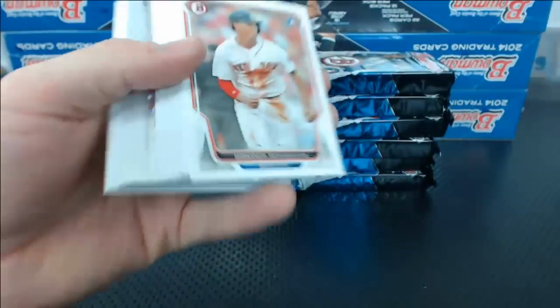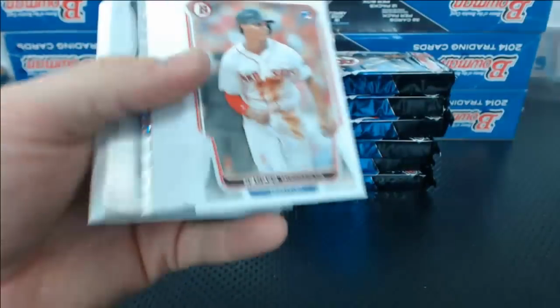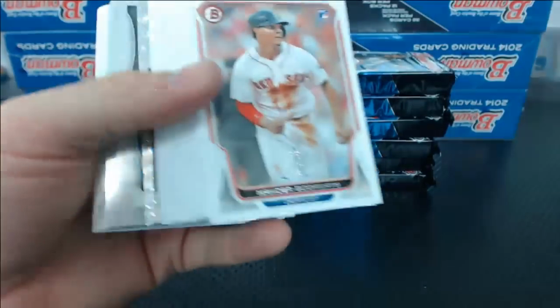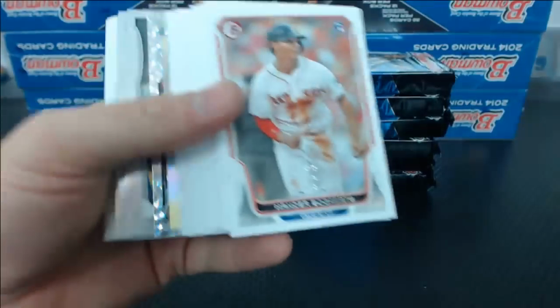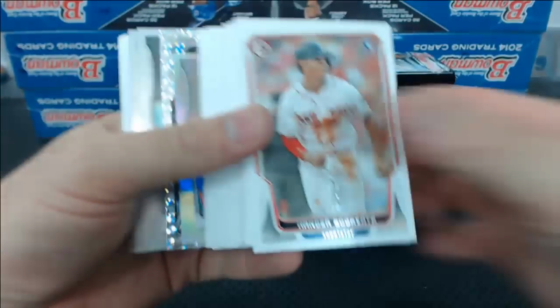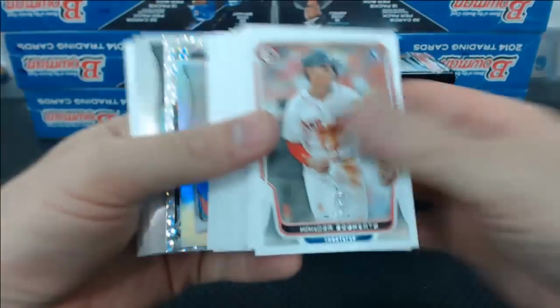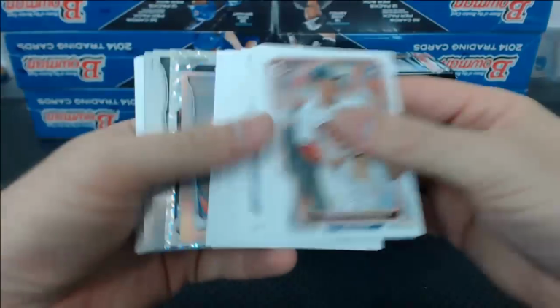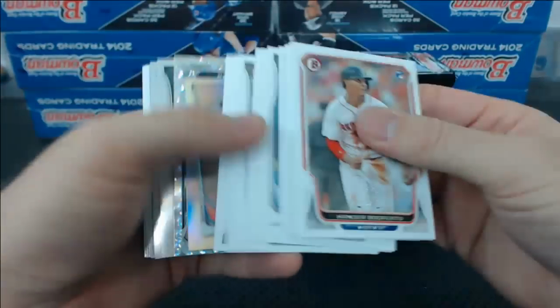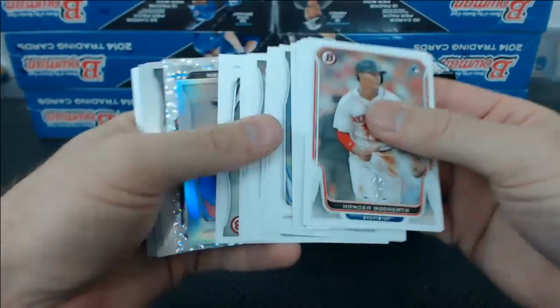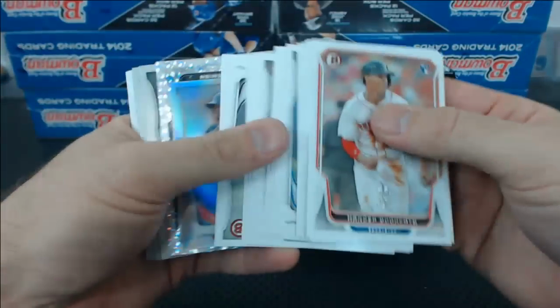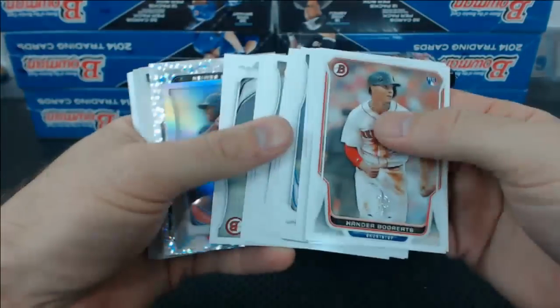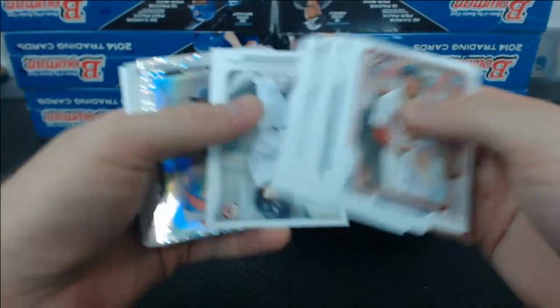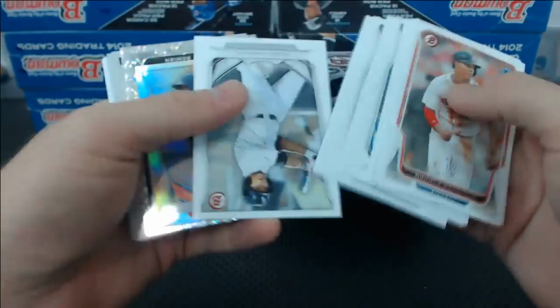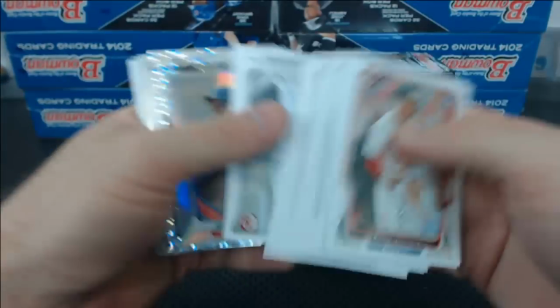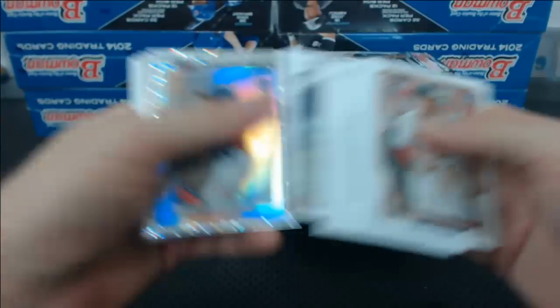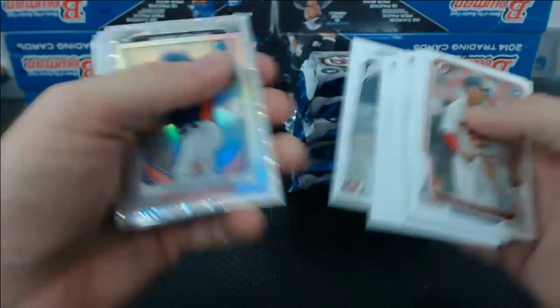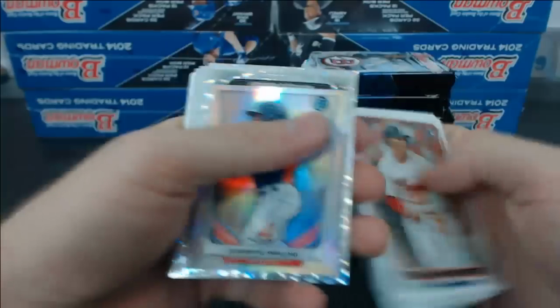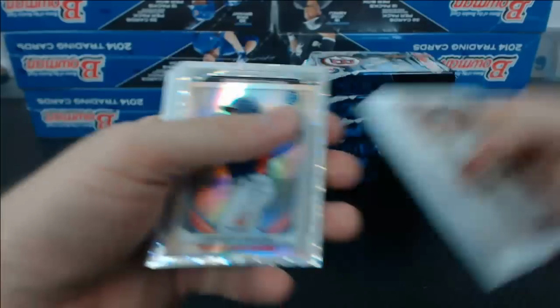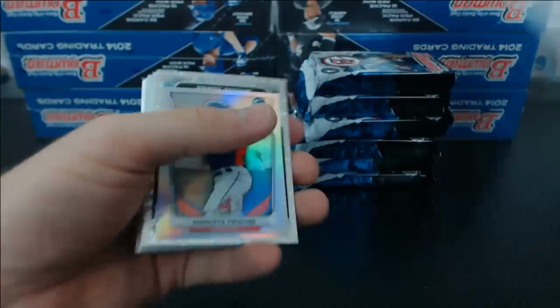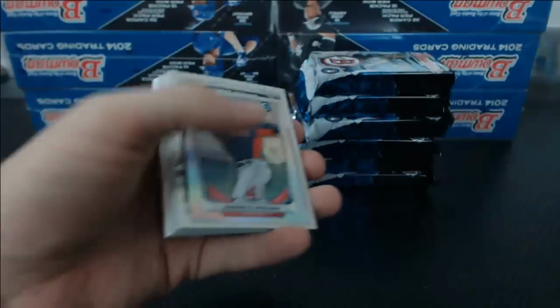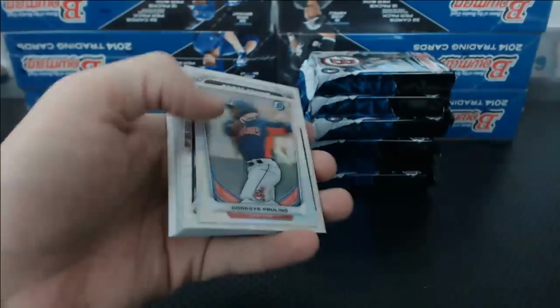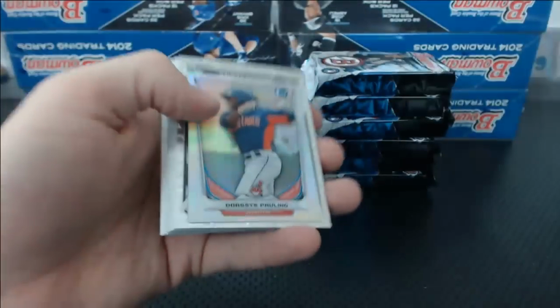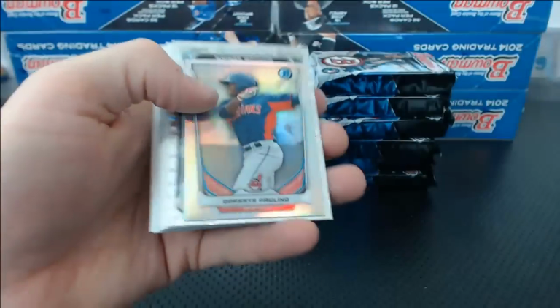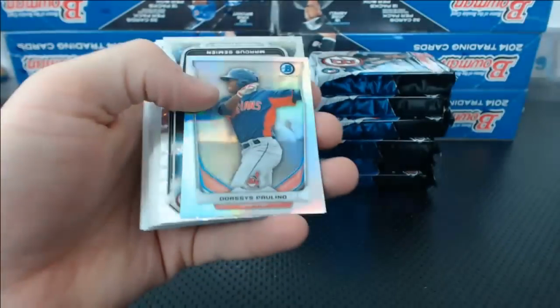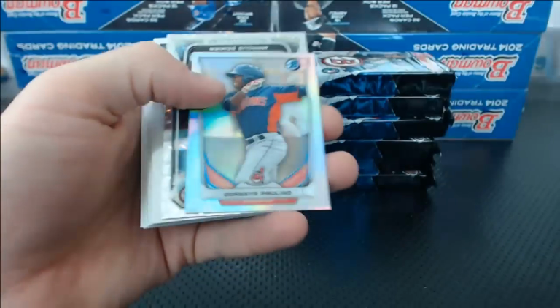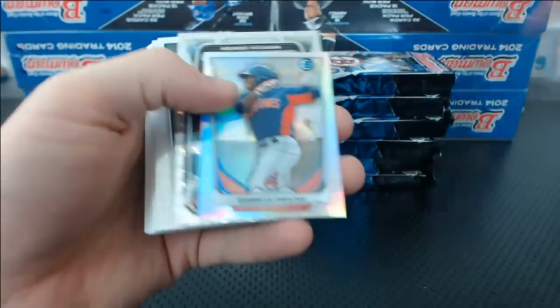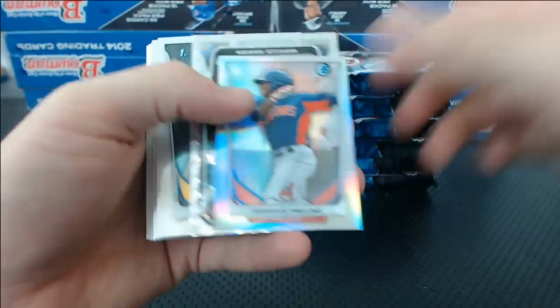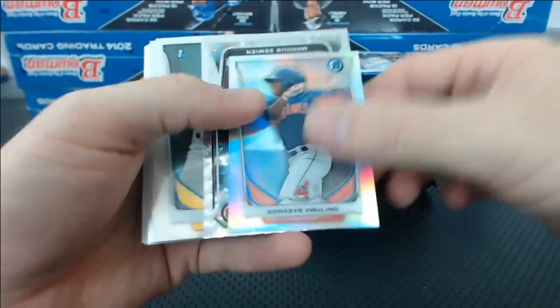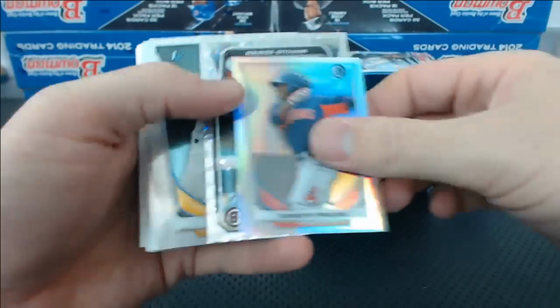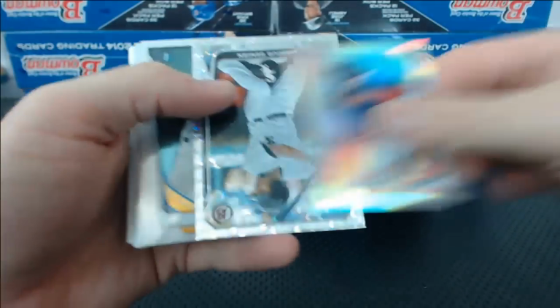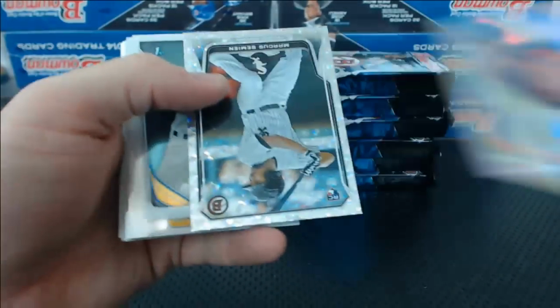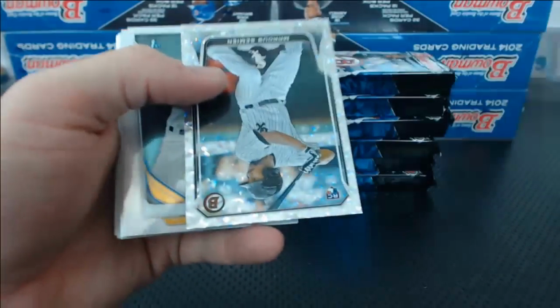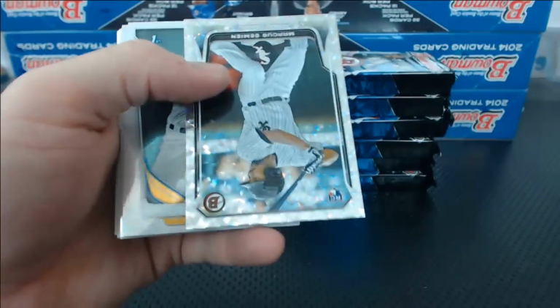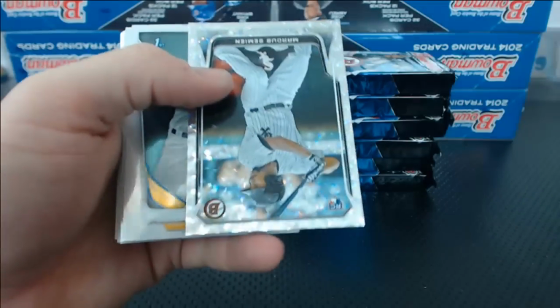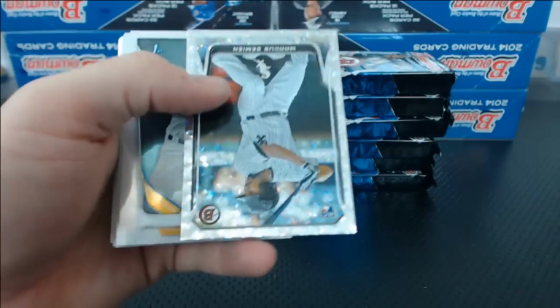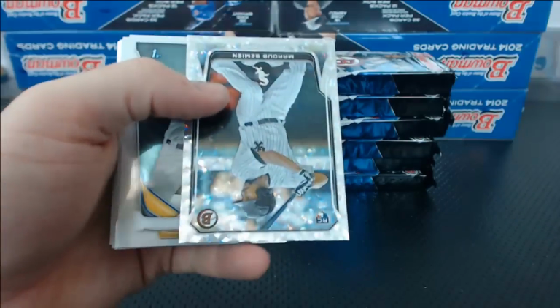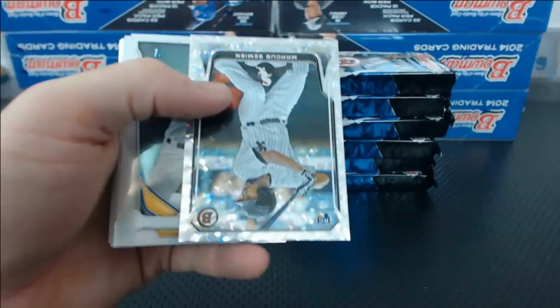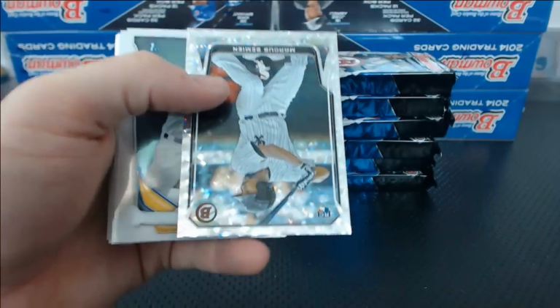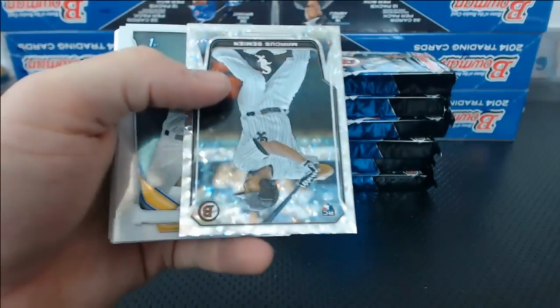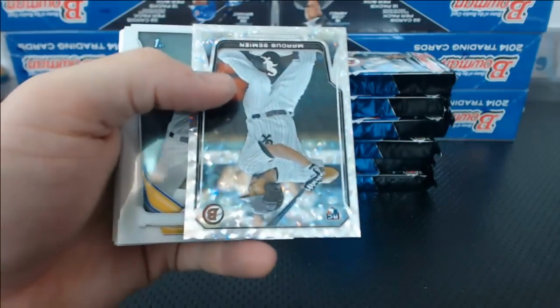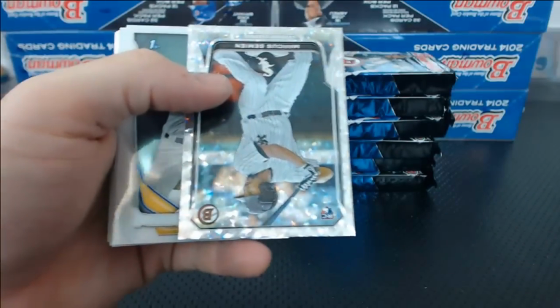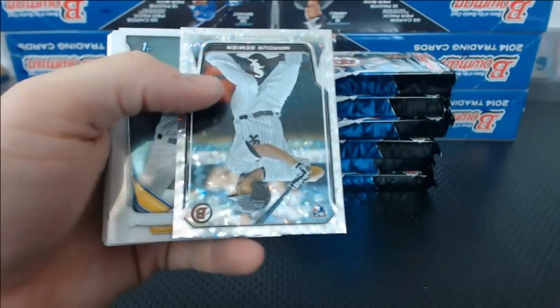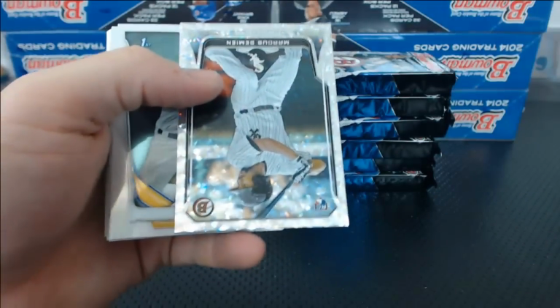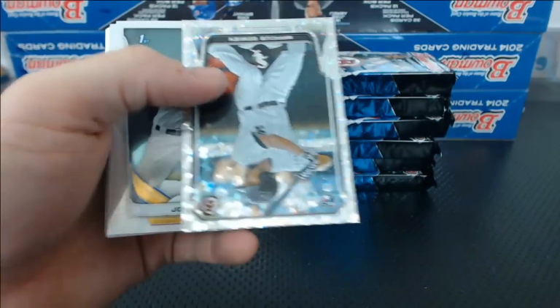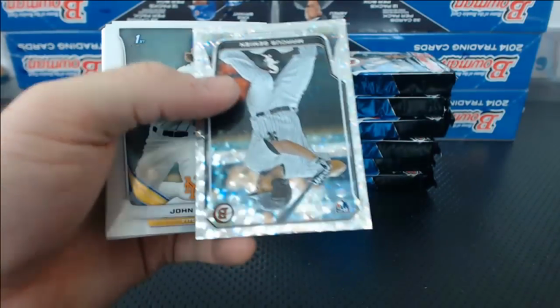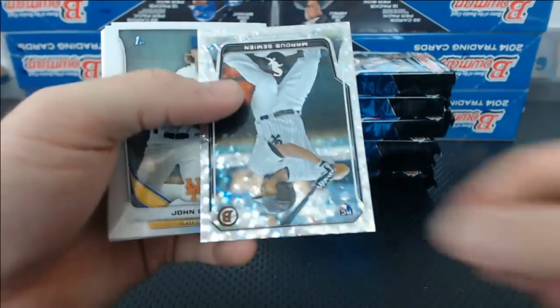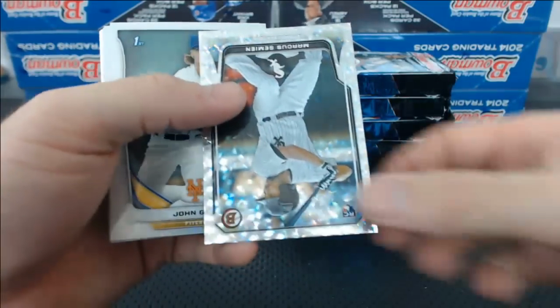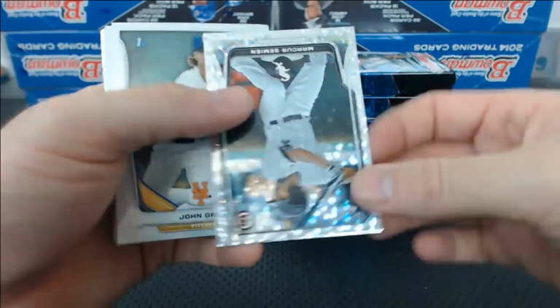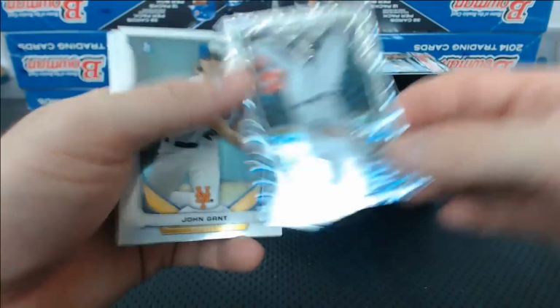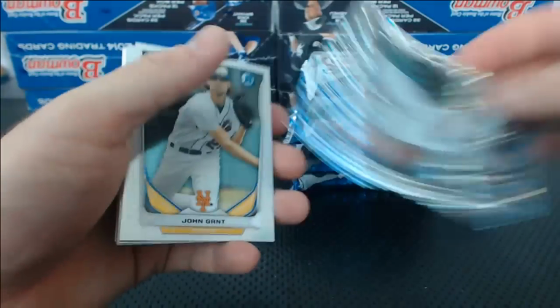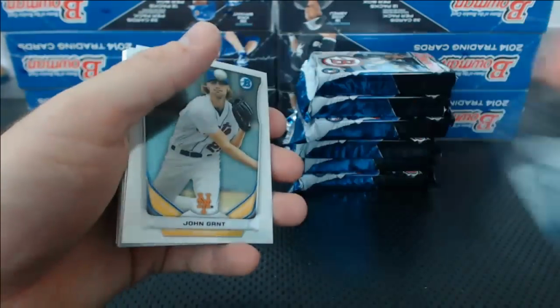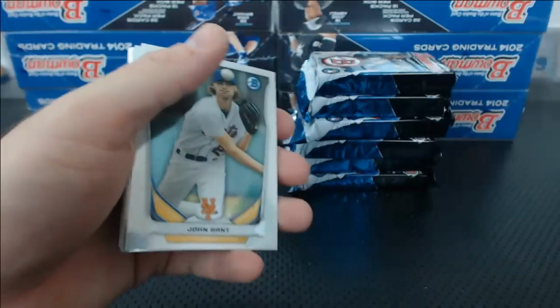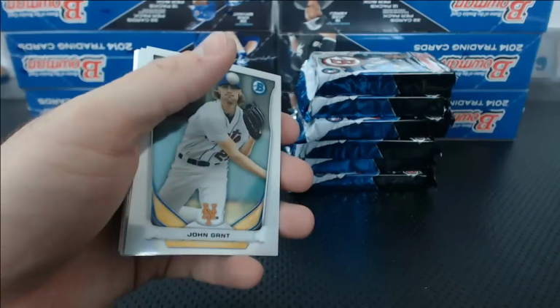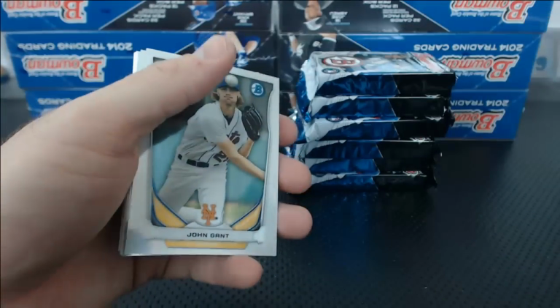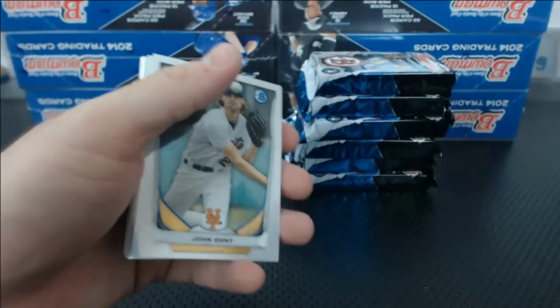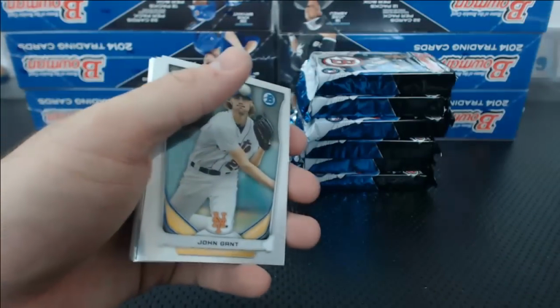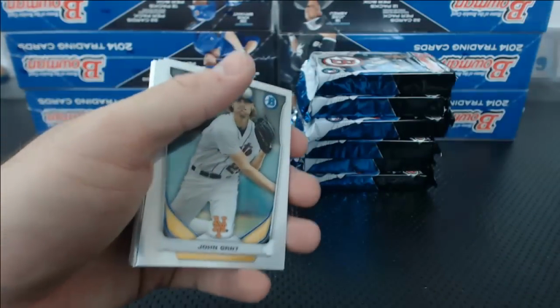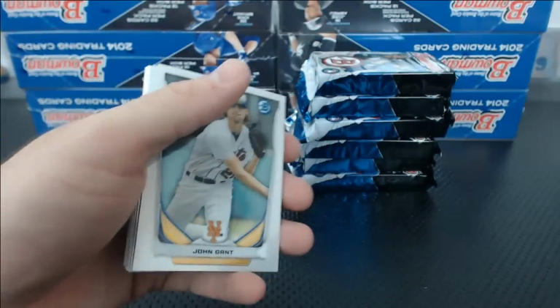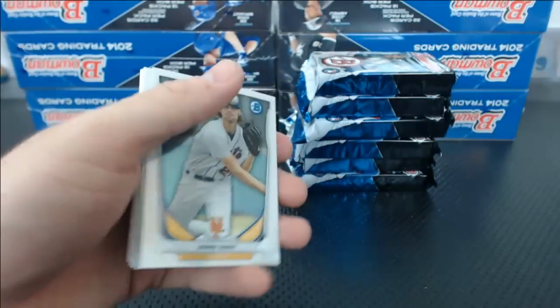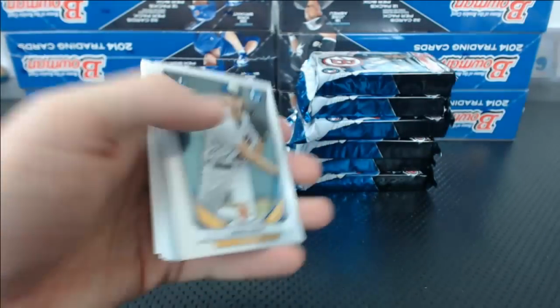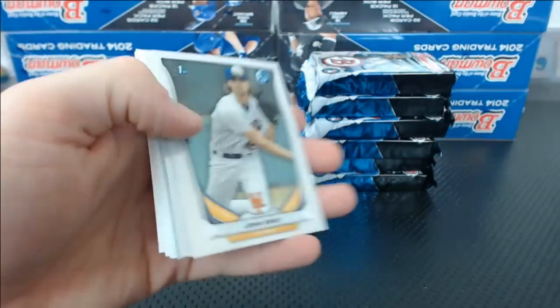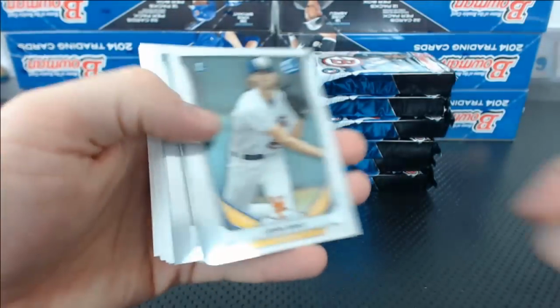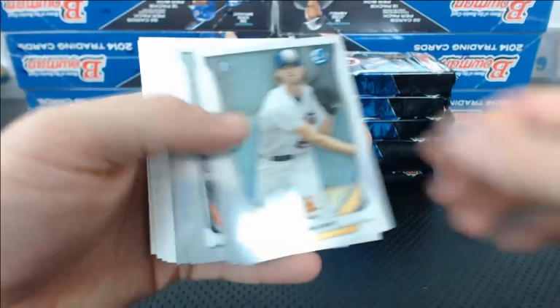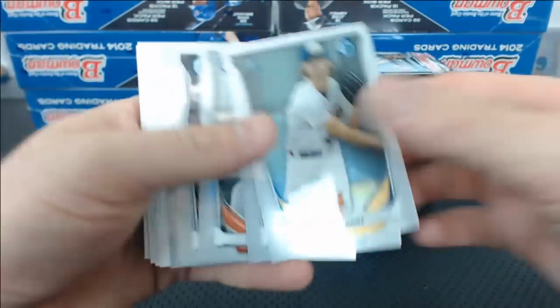The Dual Auto for the Panthers — not bad. Dorsey's Paulino Mini Refractor. Marcus Semien Ice.